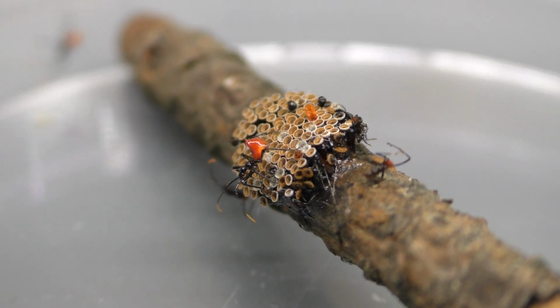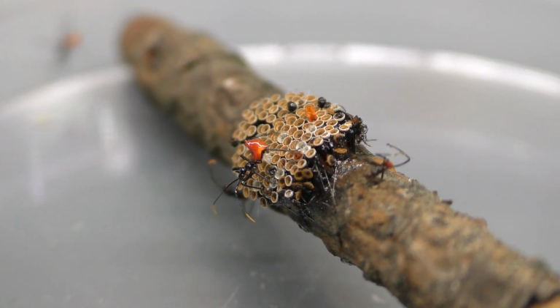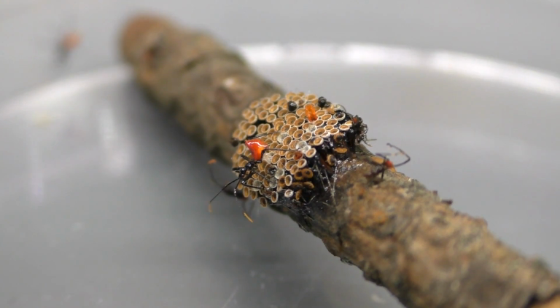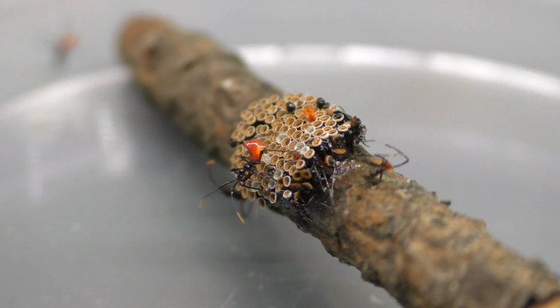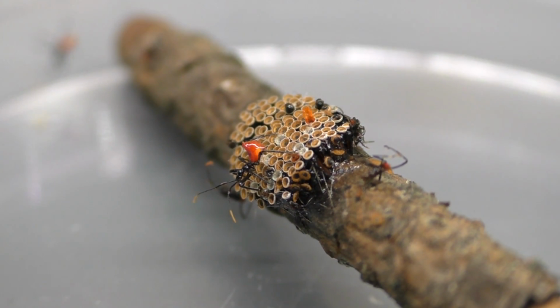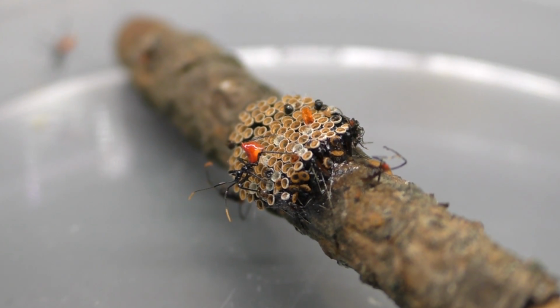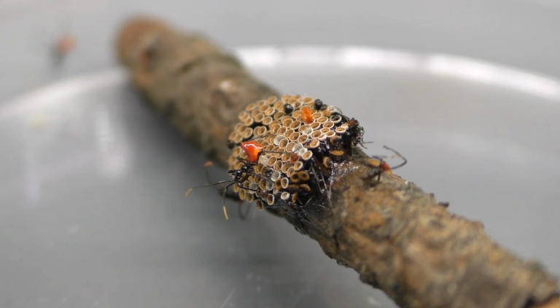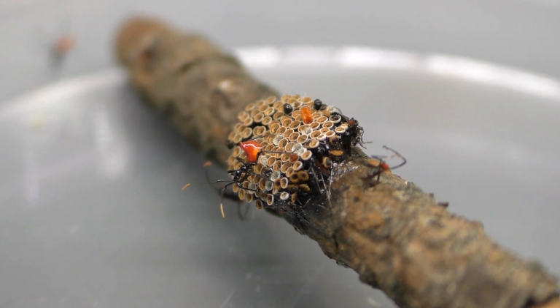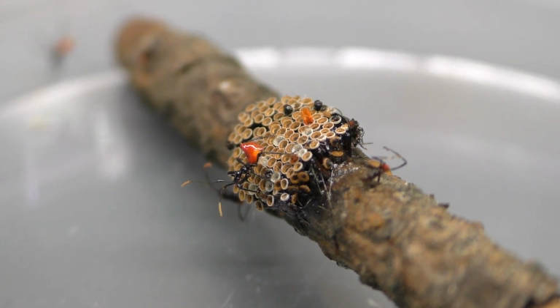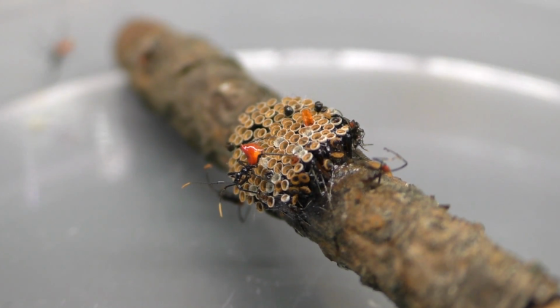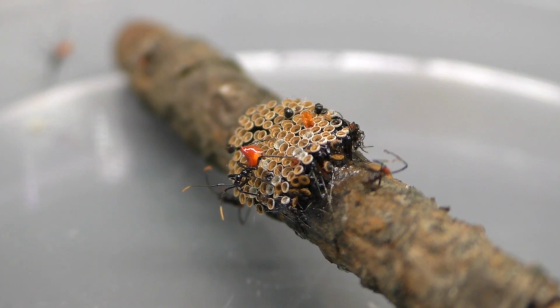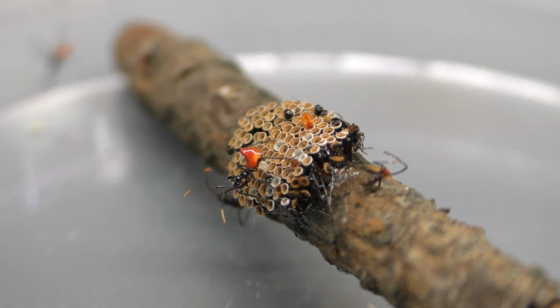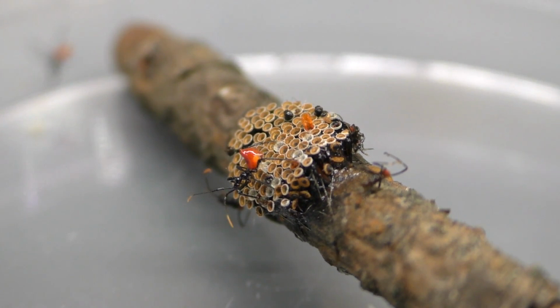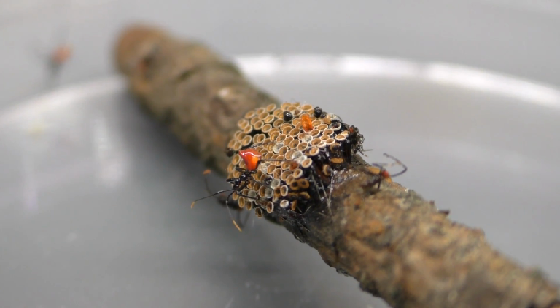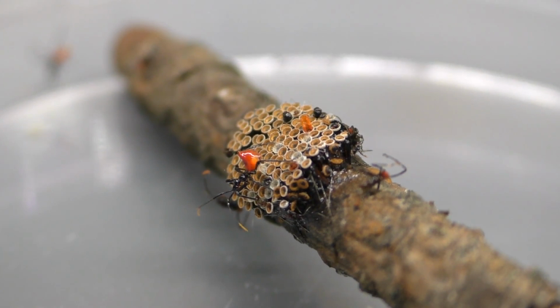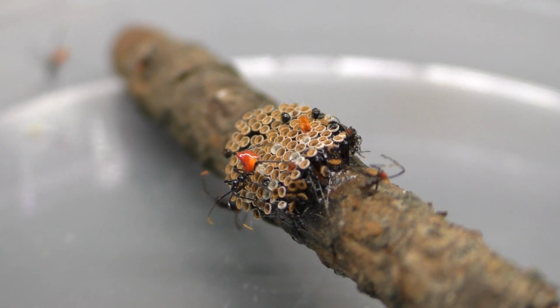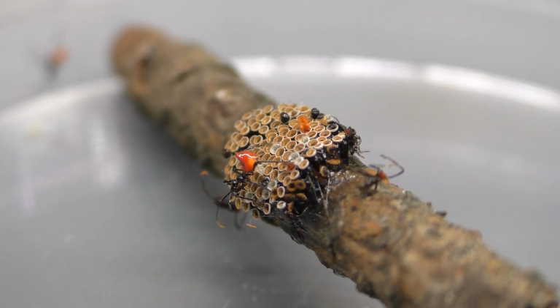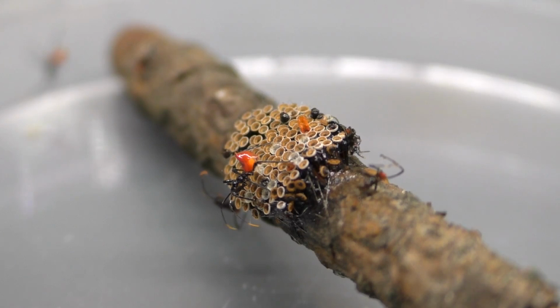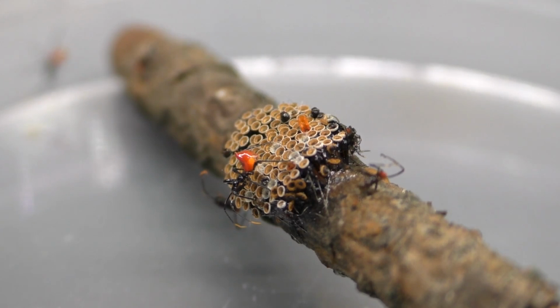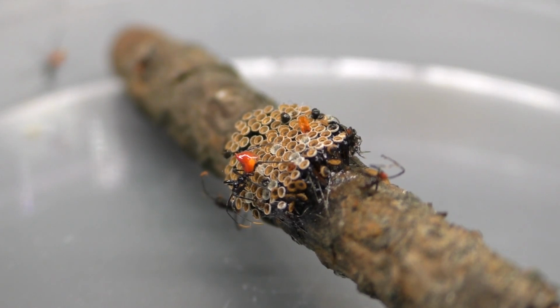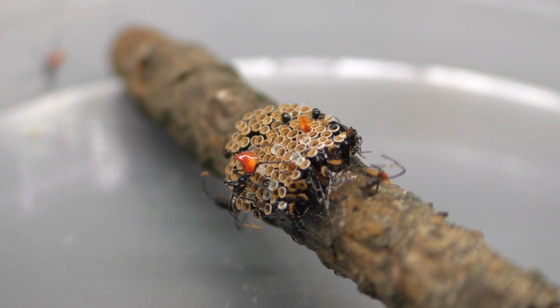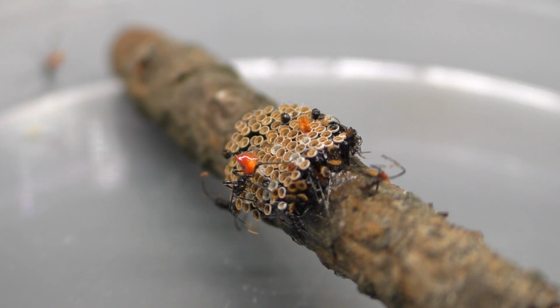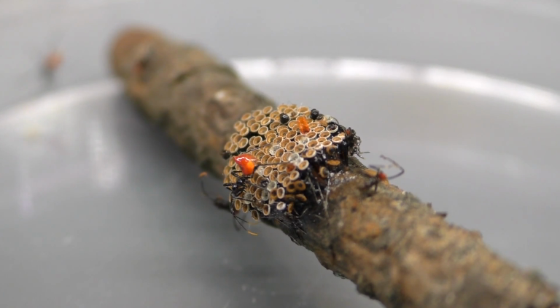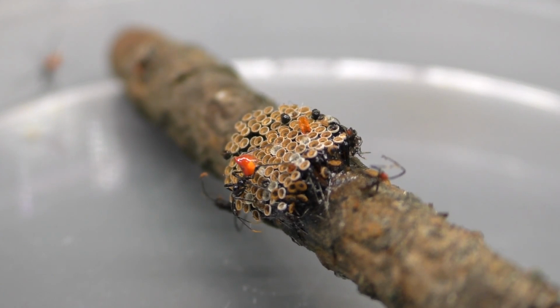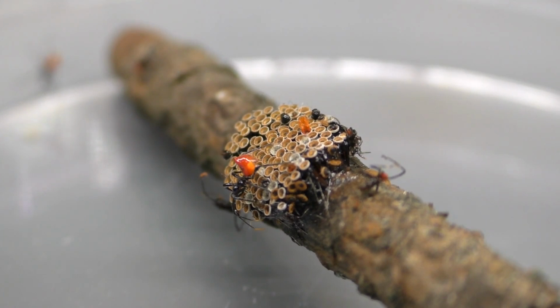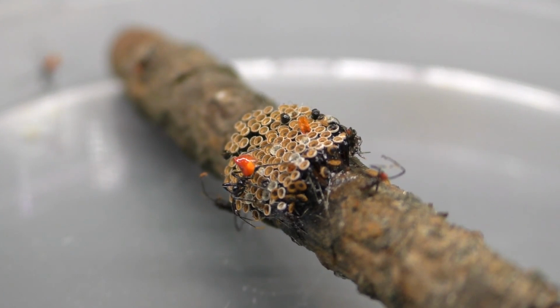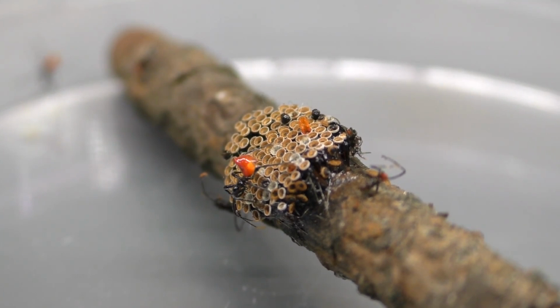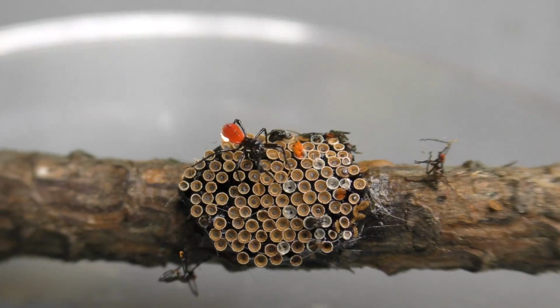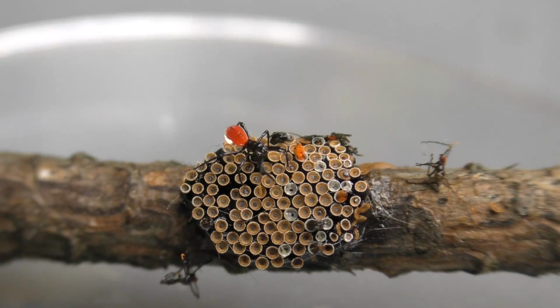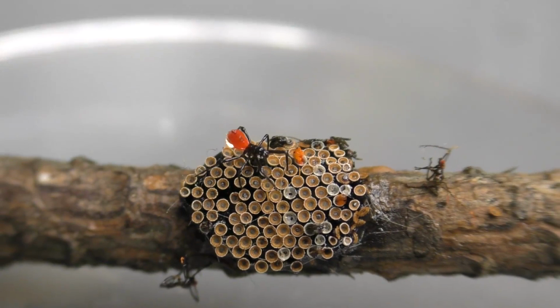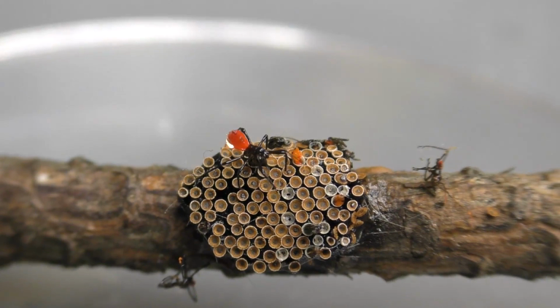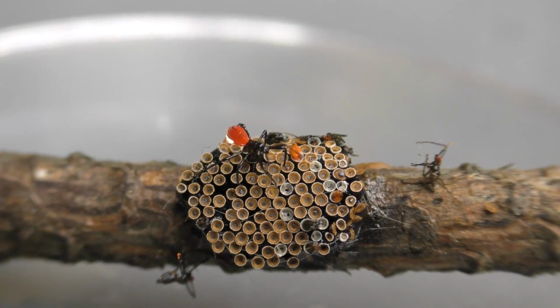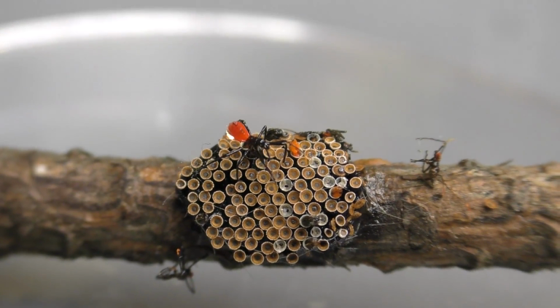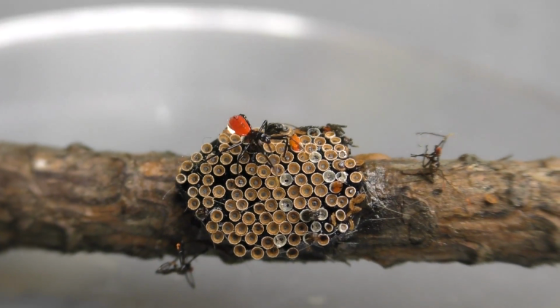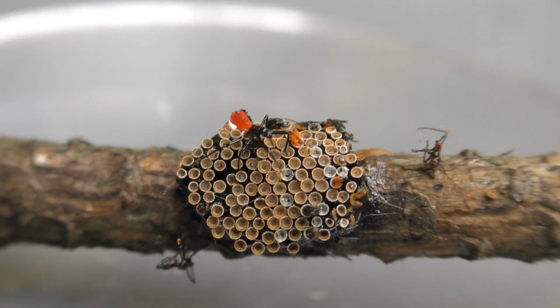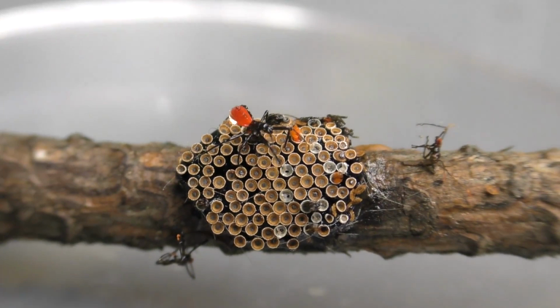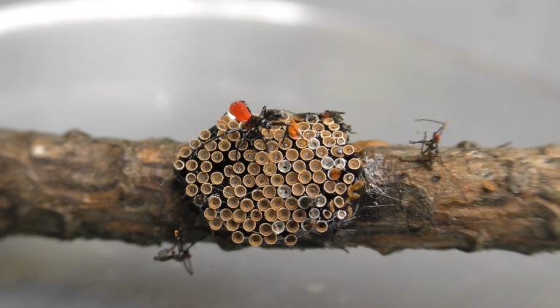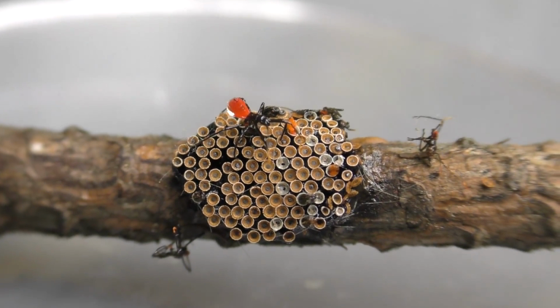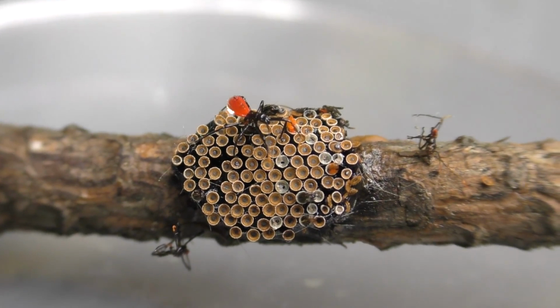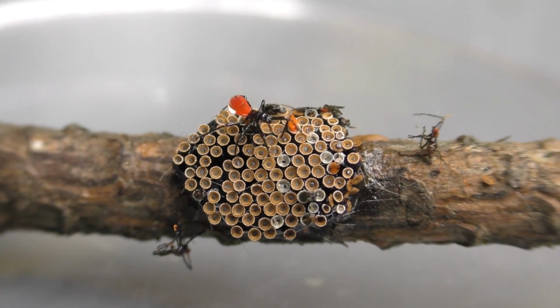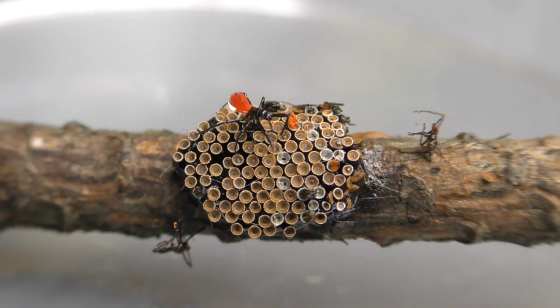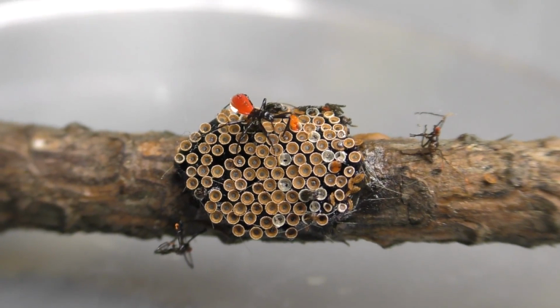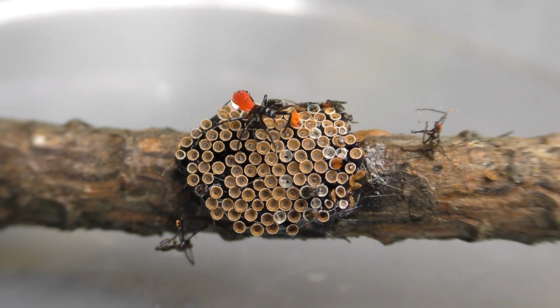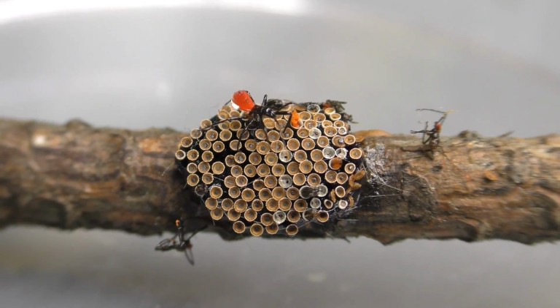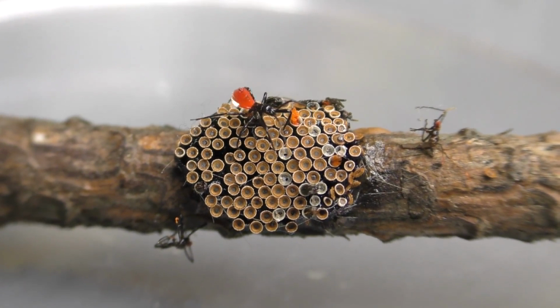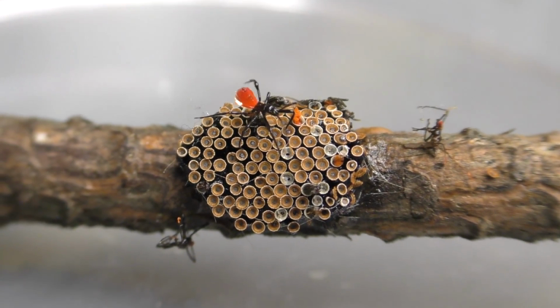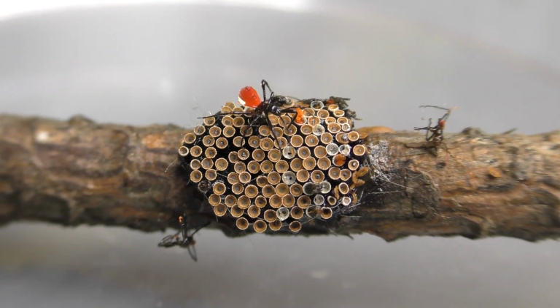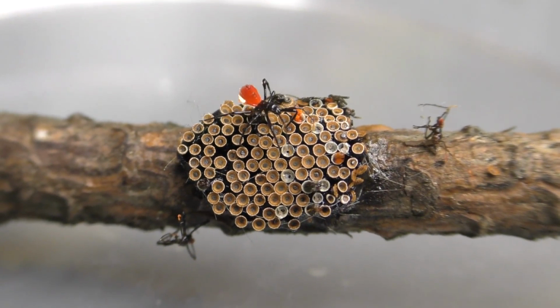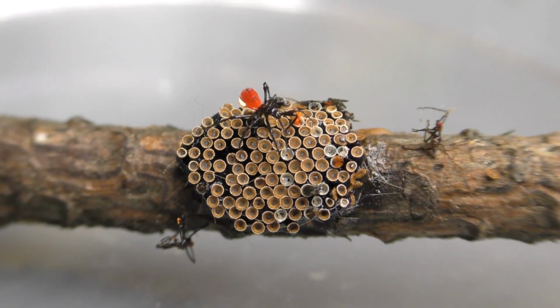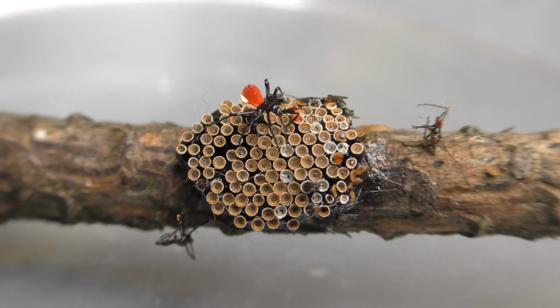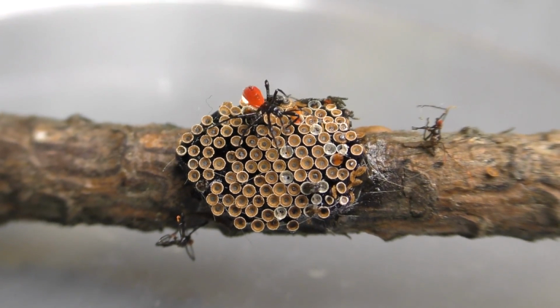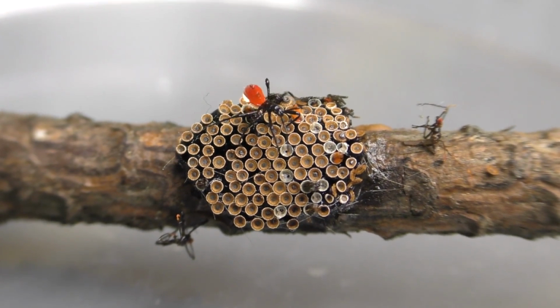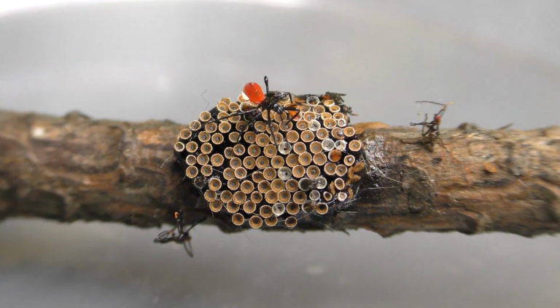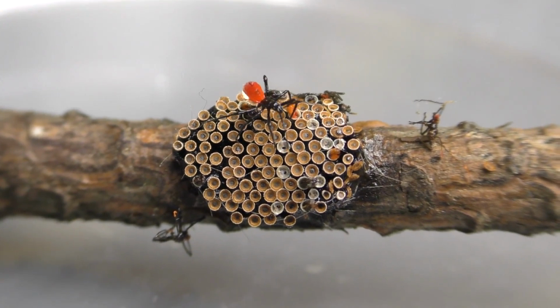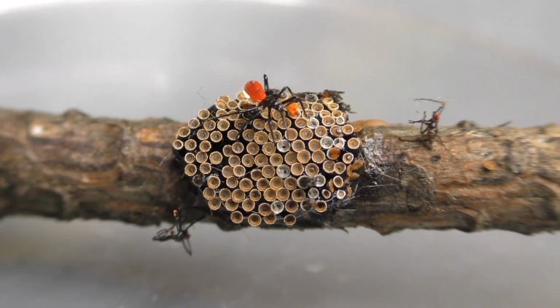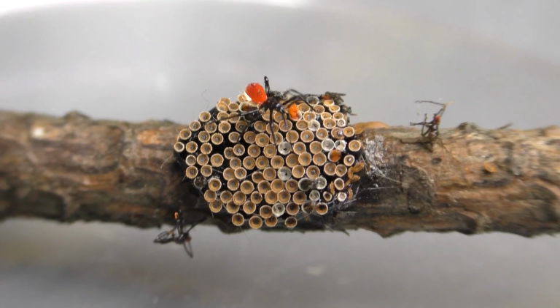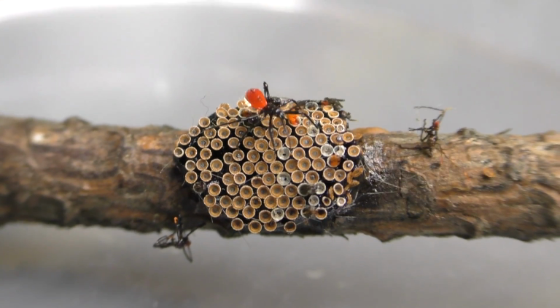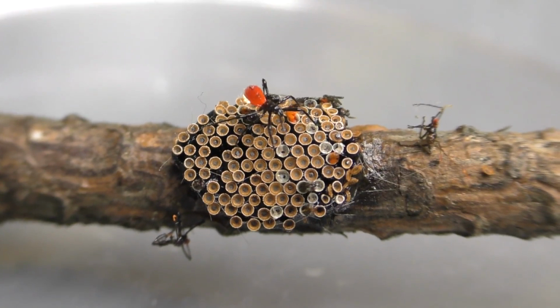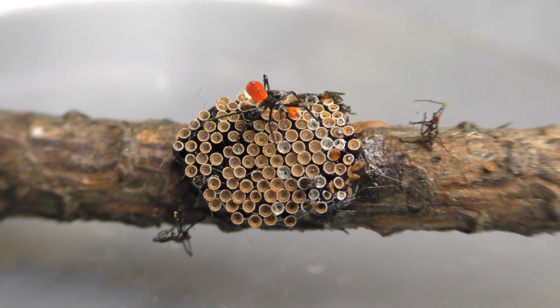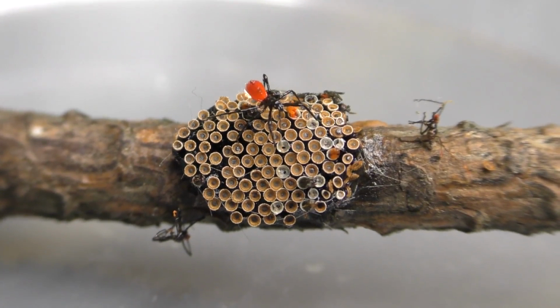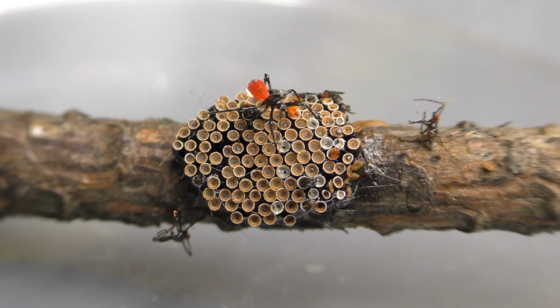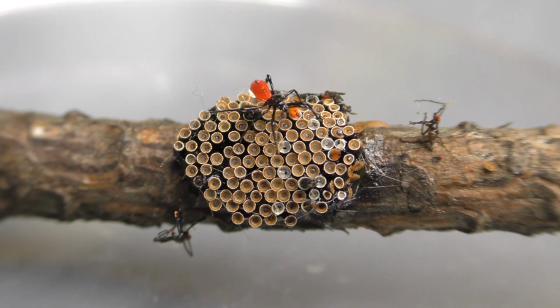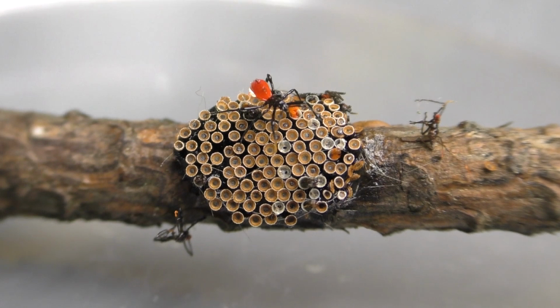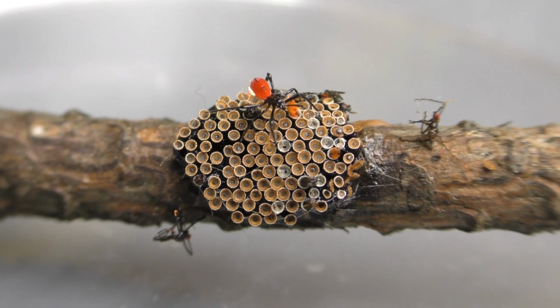Female assassin bugs can lay up to 200 eggs, which cluster together and resemble little pots or bottles. The assassin bugs develop over winter and will hatch in the early spring.